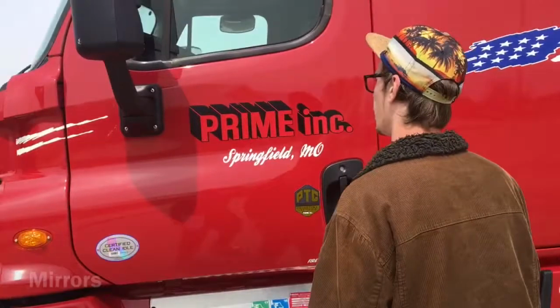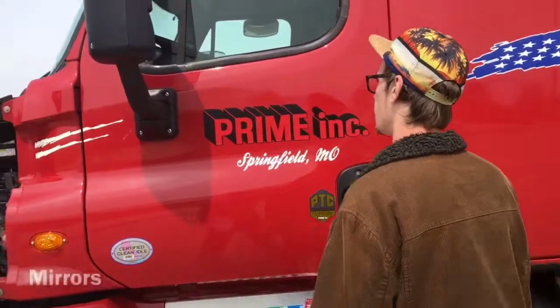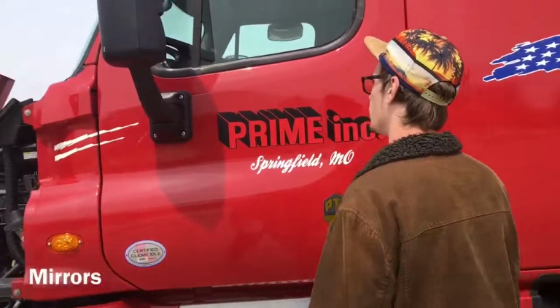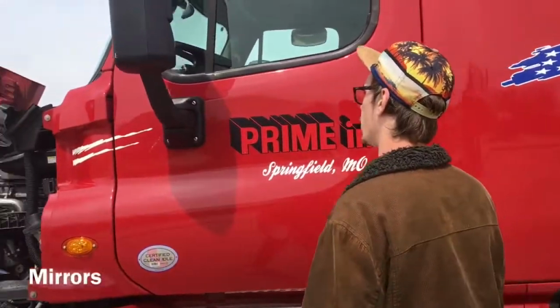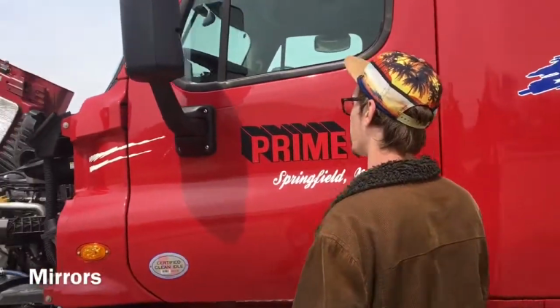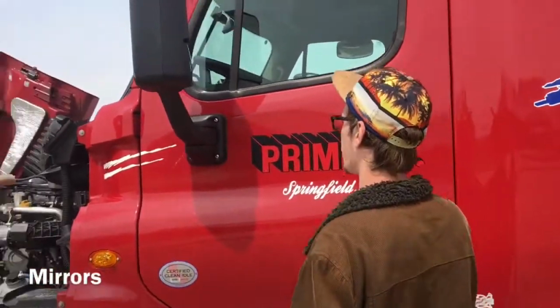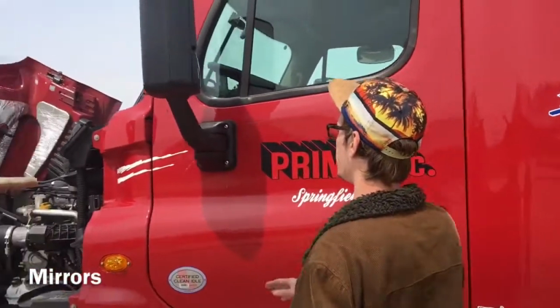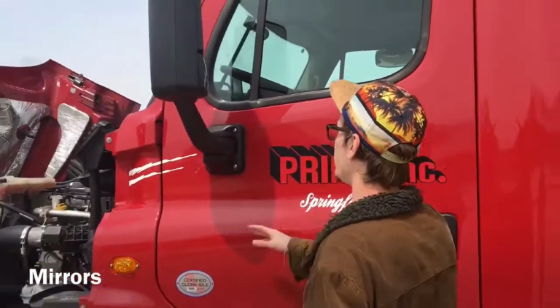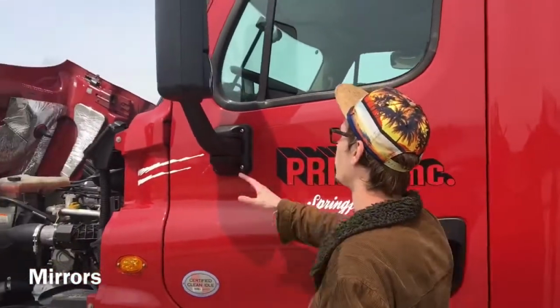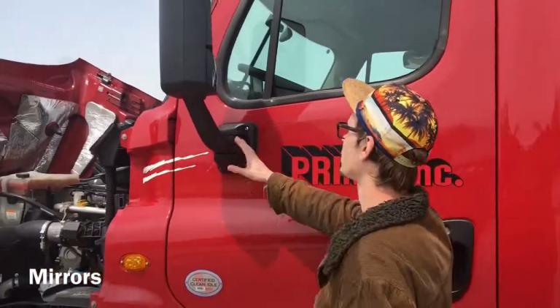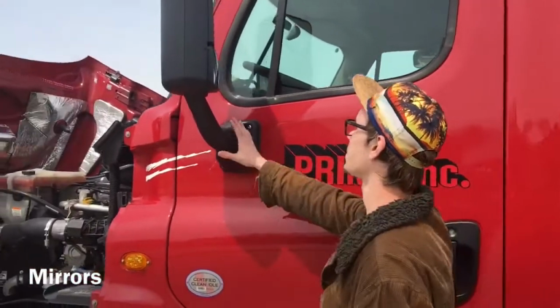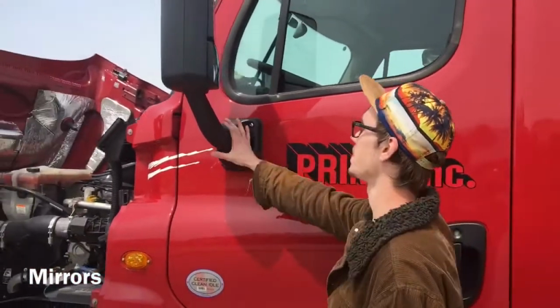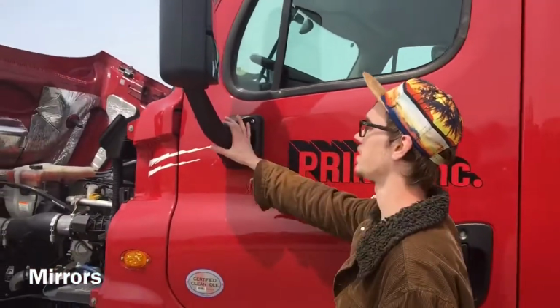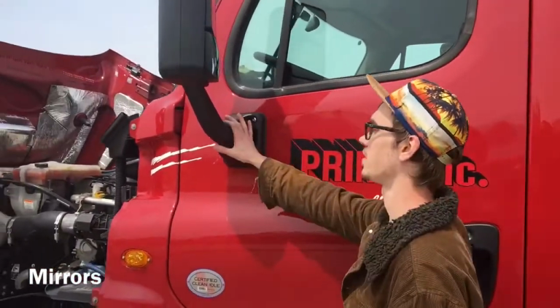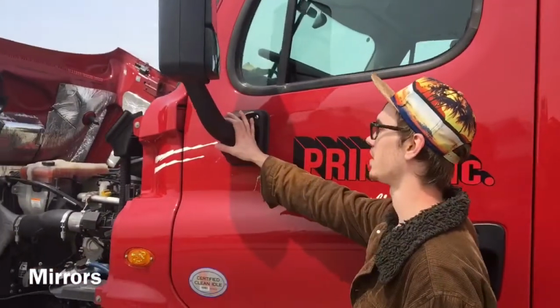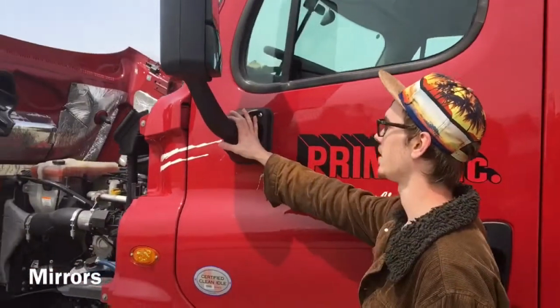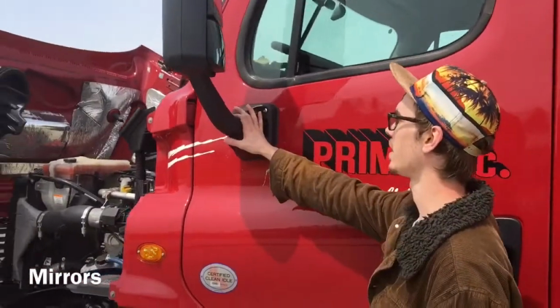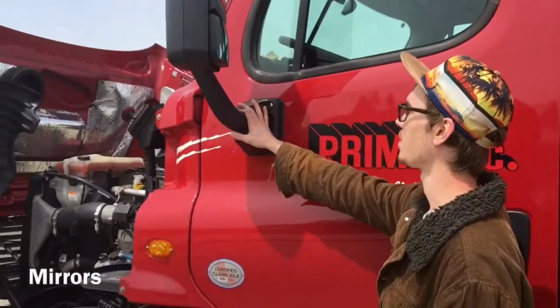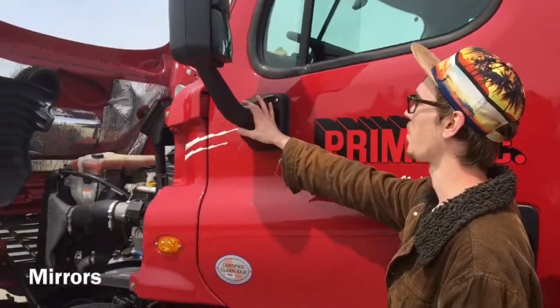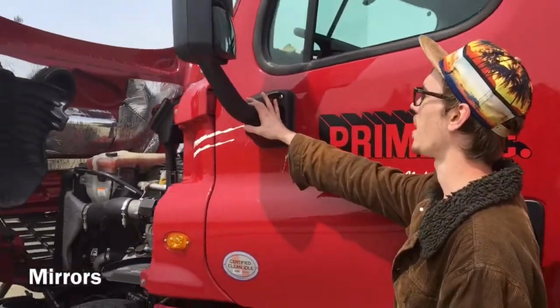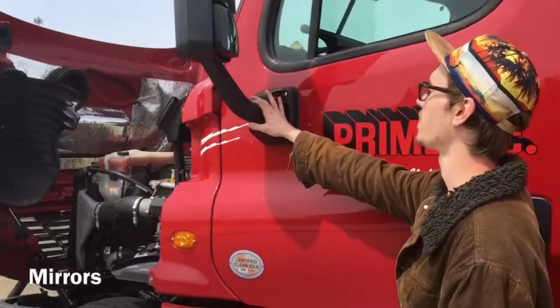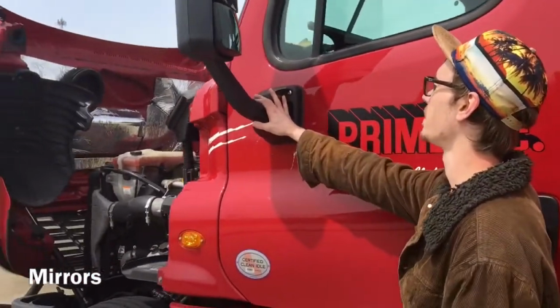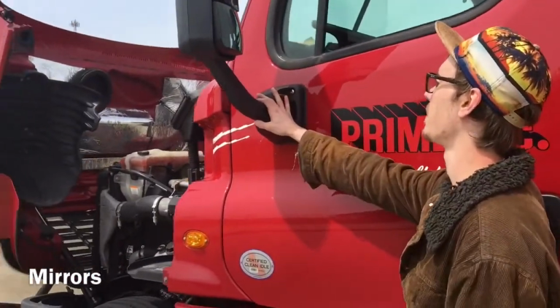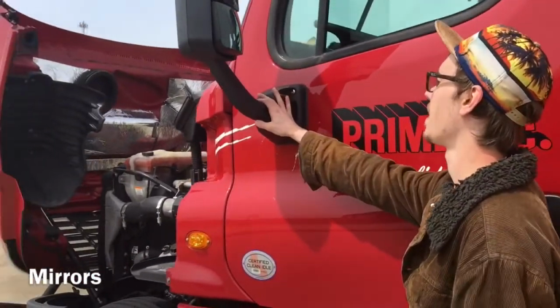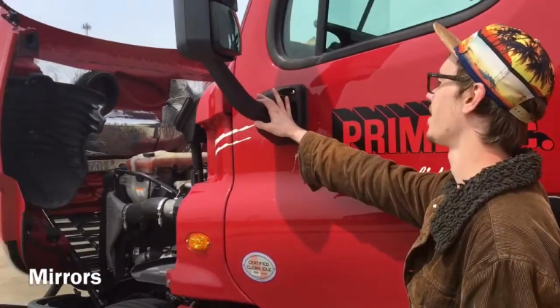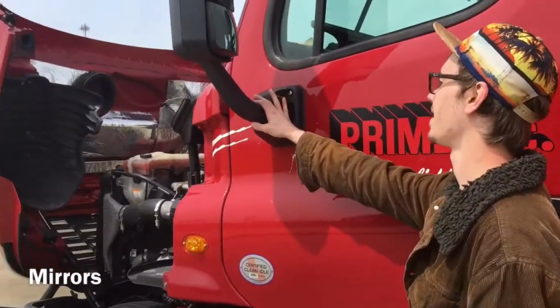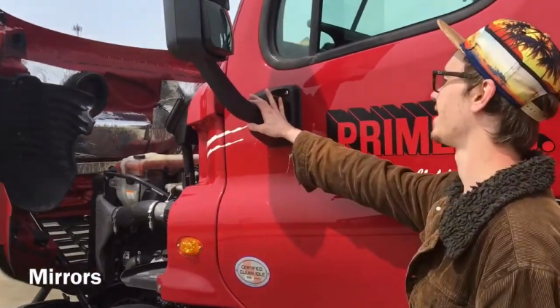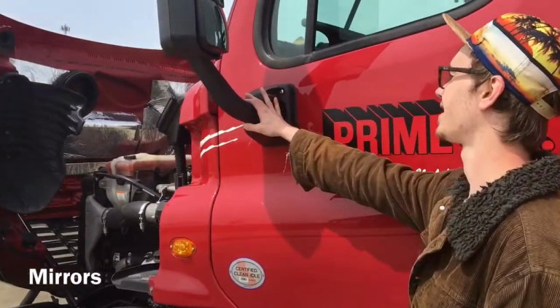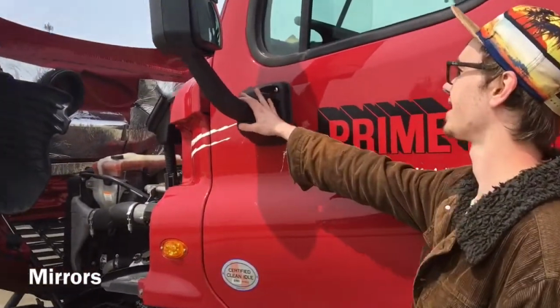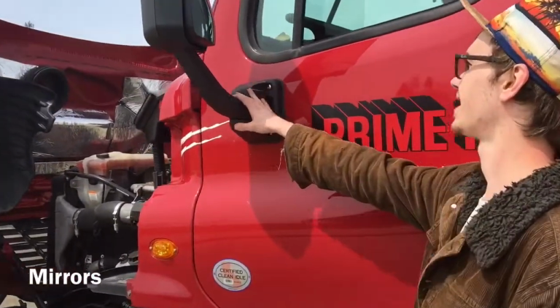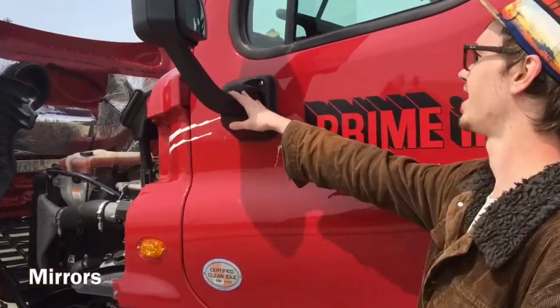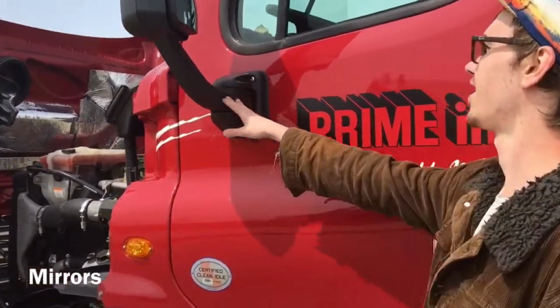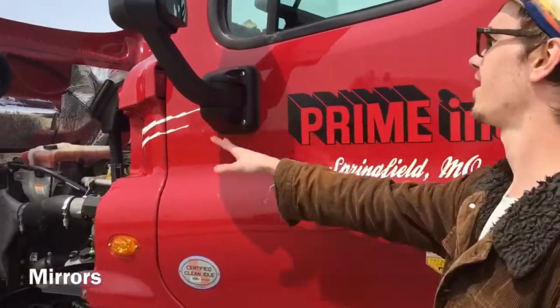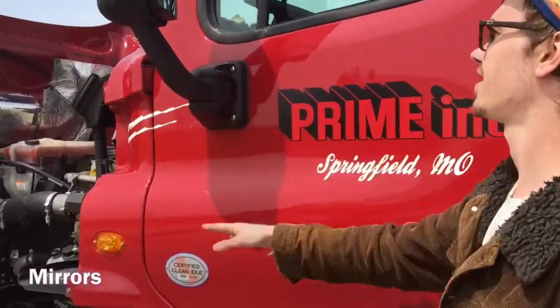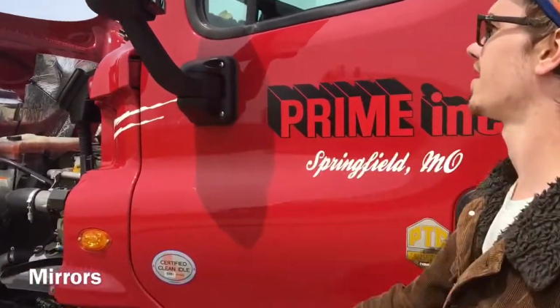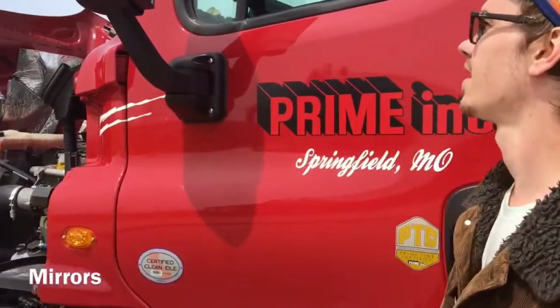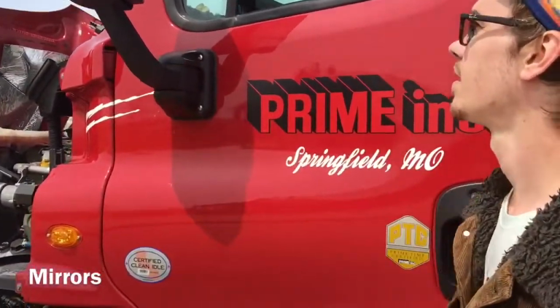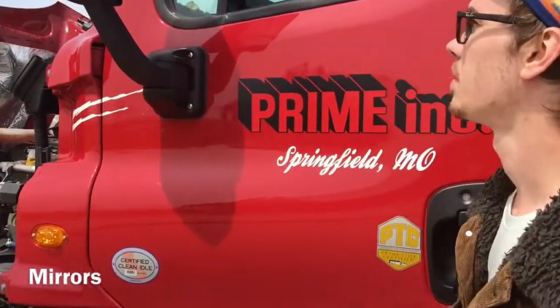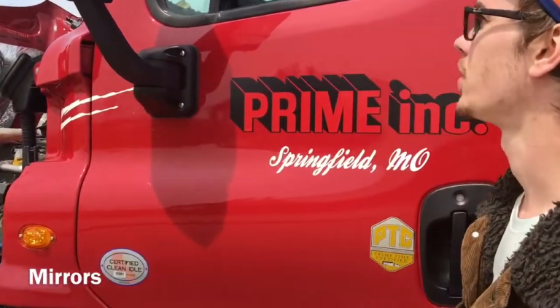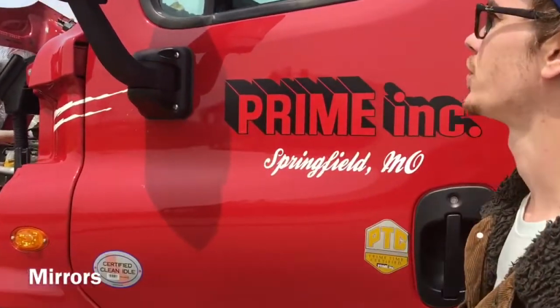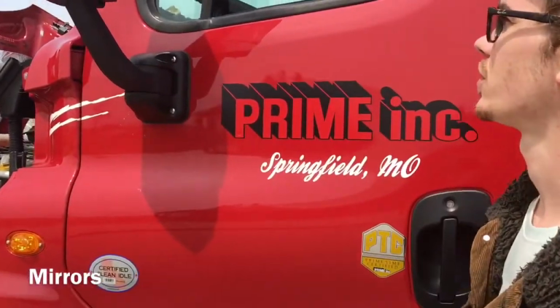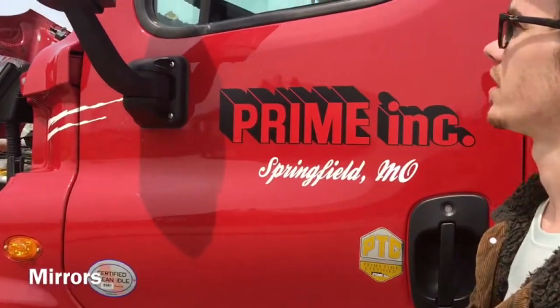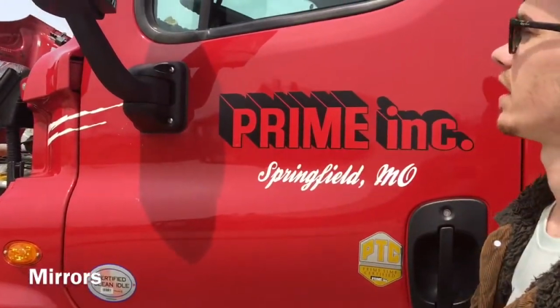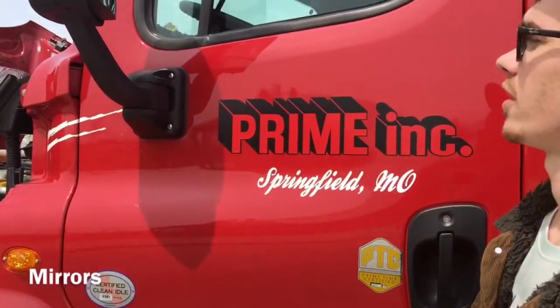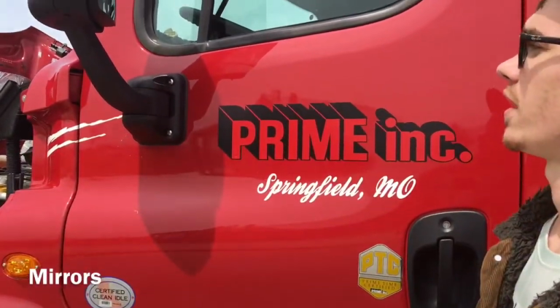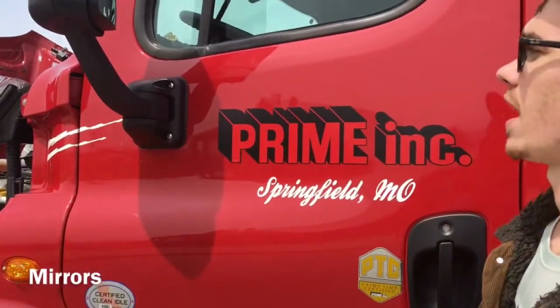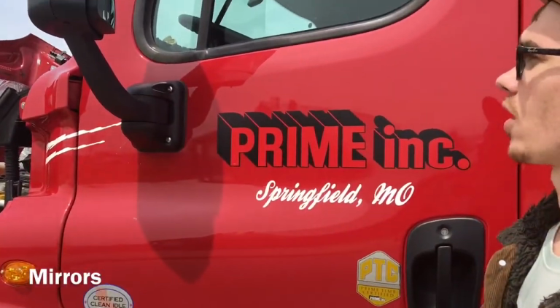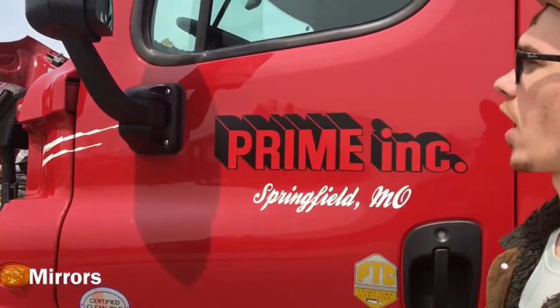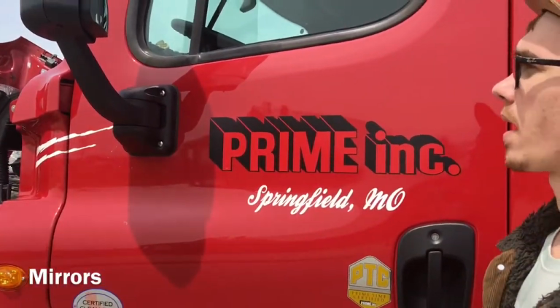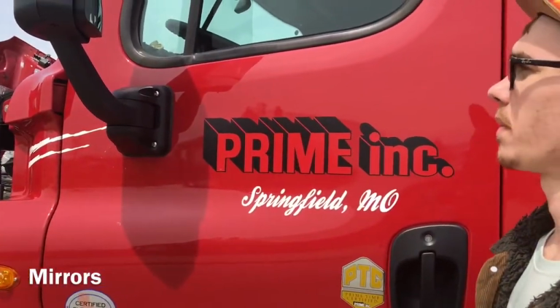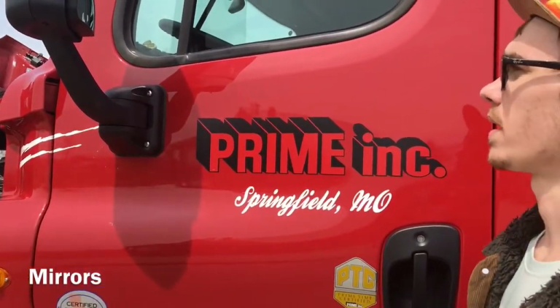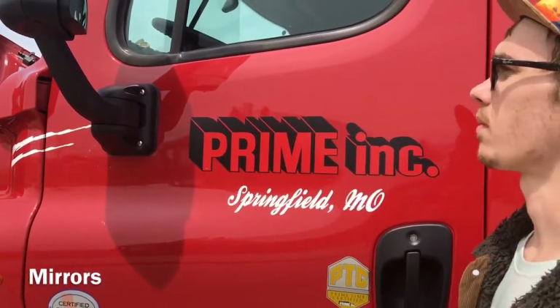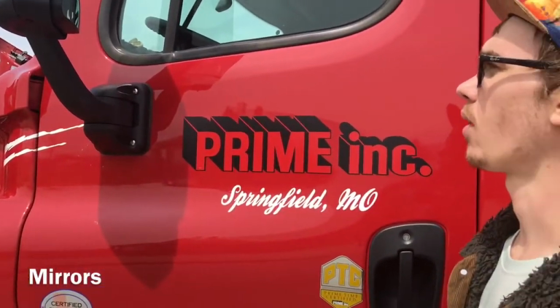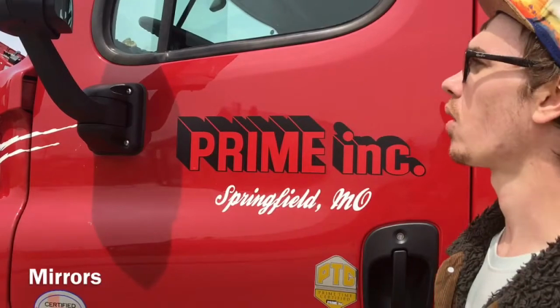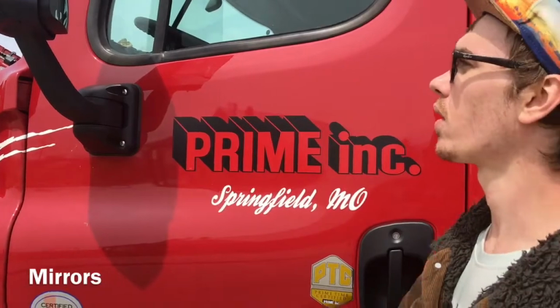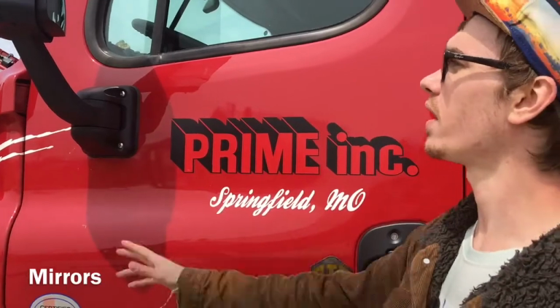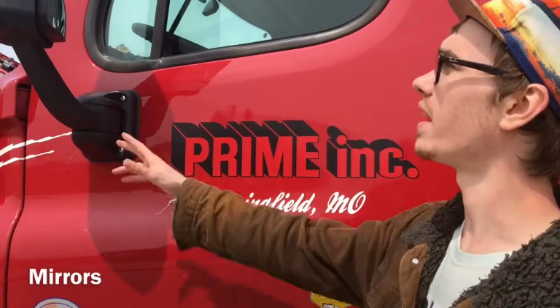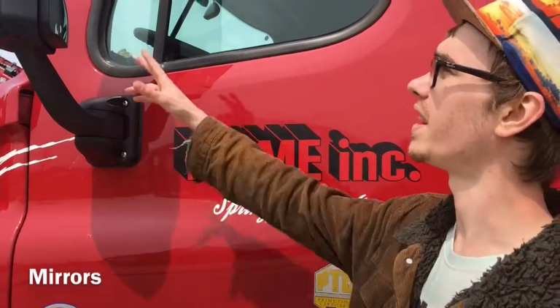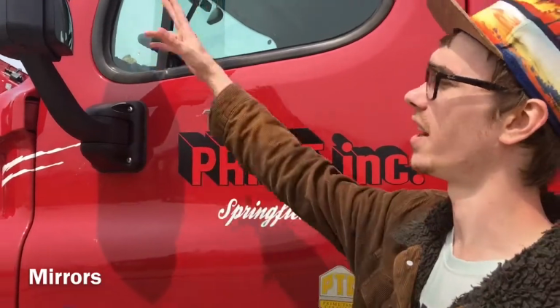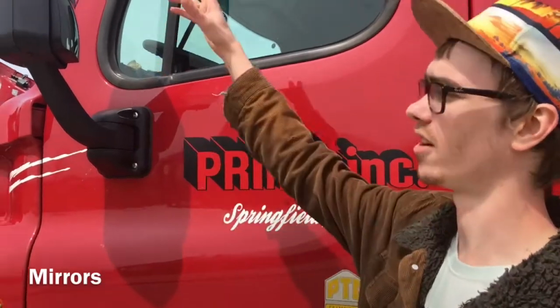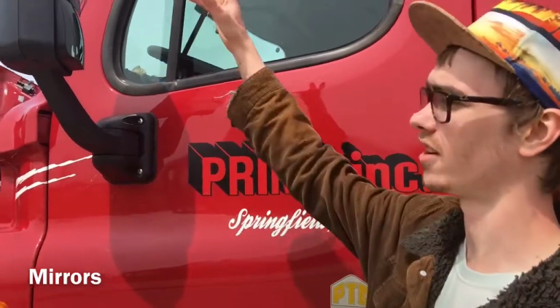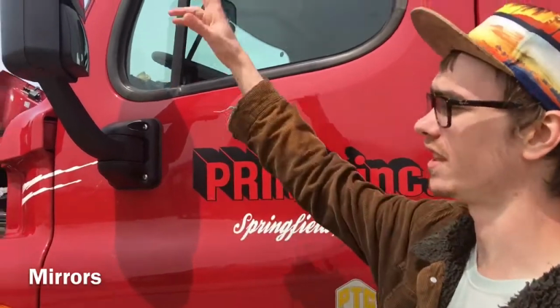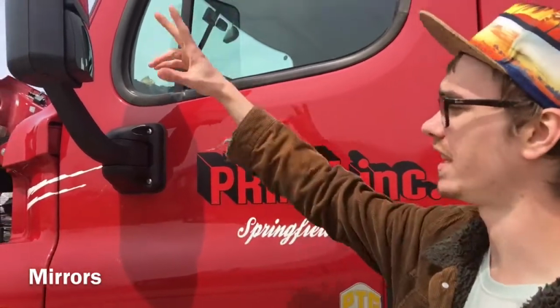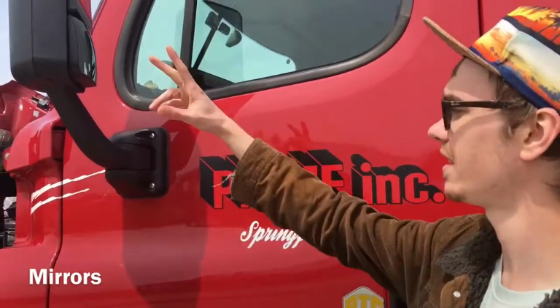Check my mirrors, make sure they are properly mounted and secured, make sure they are not cracked, bent or broken, and they are clean.